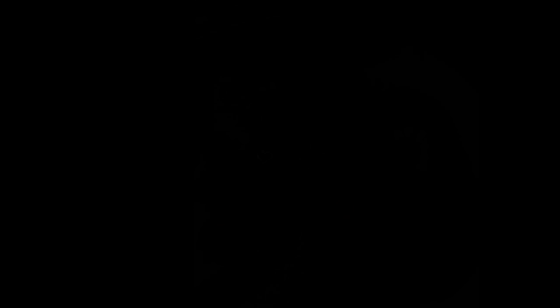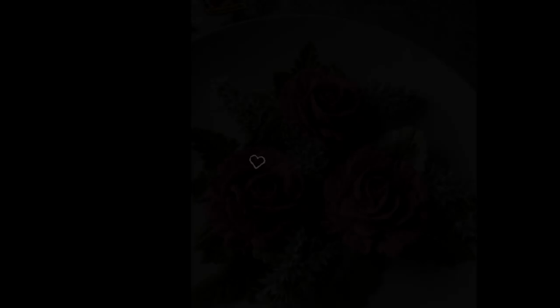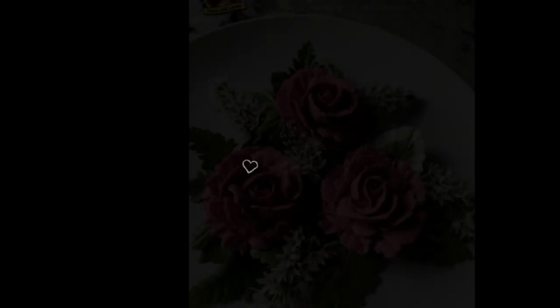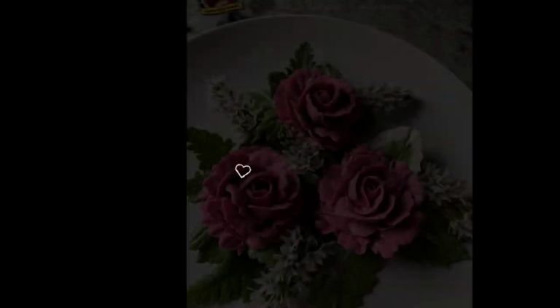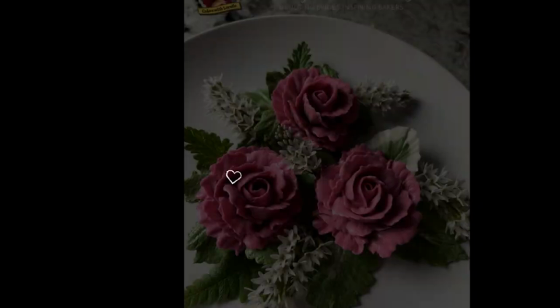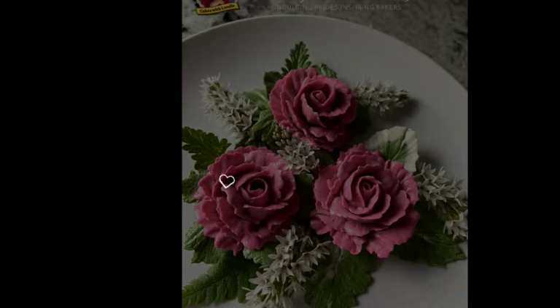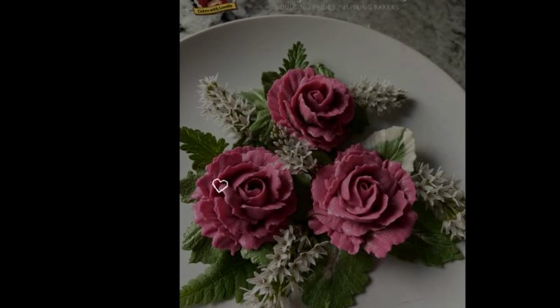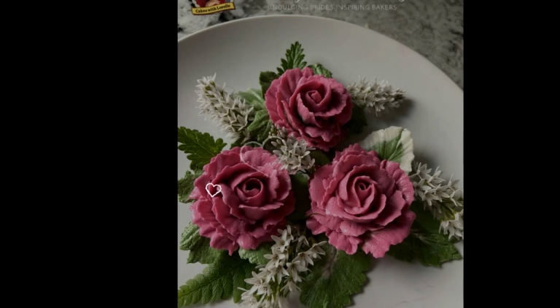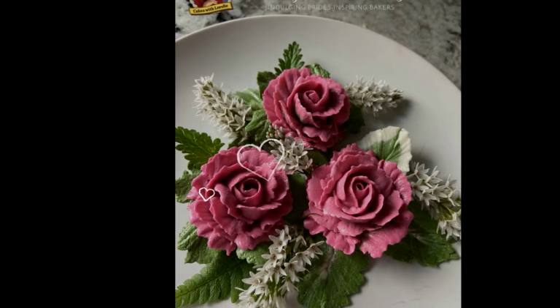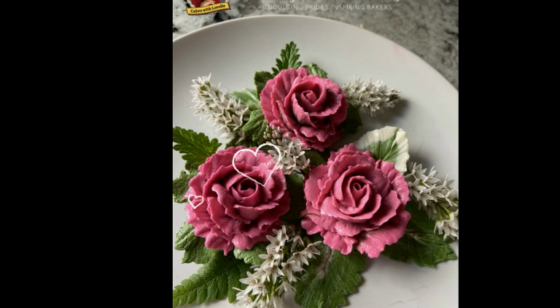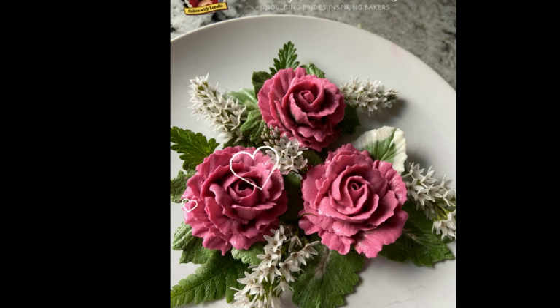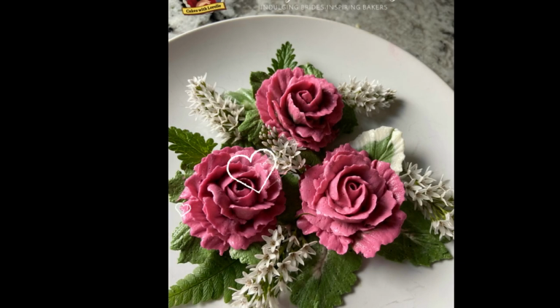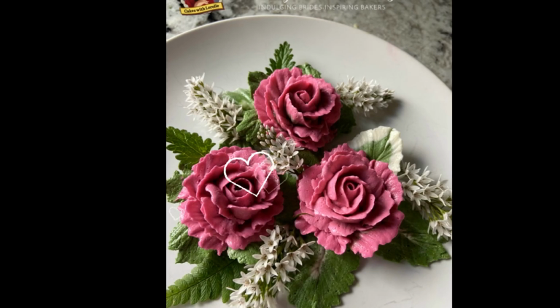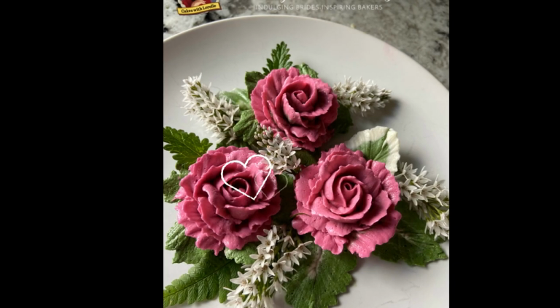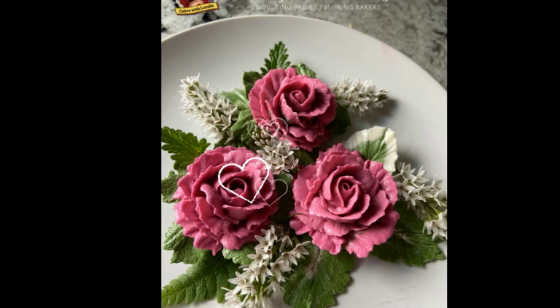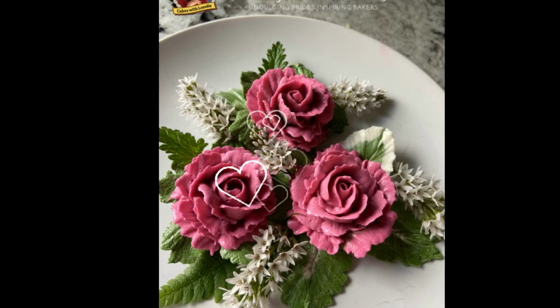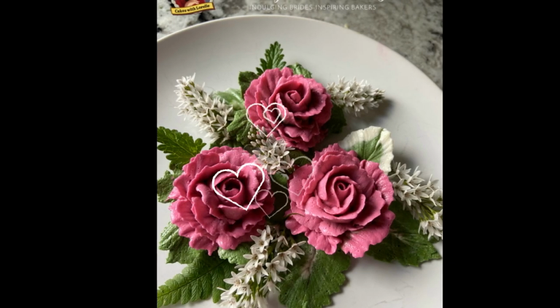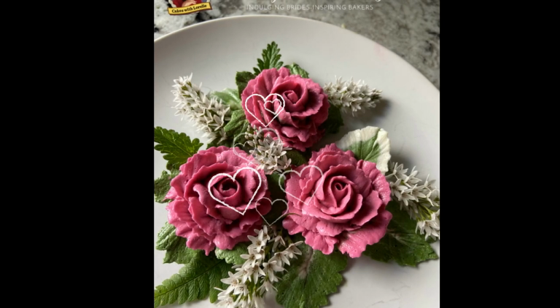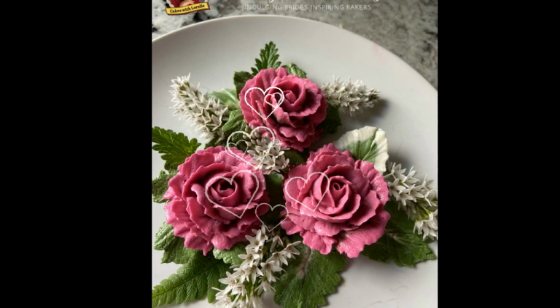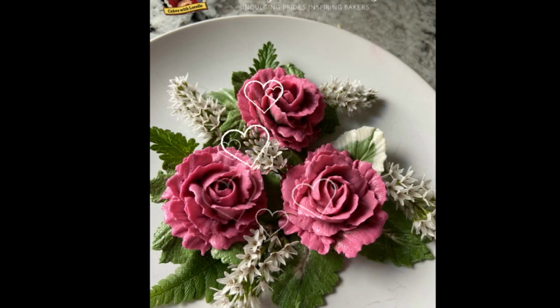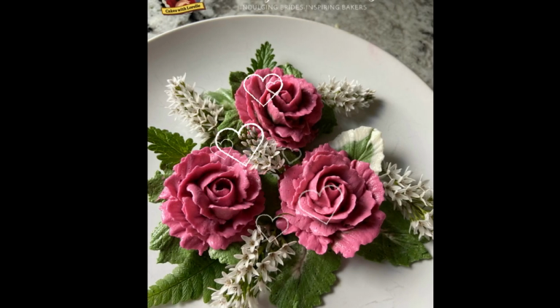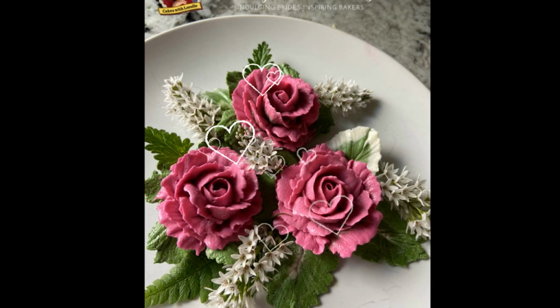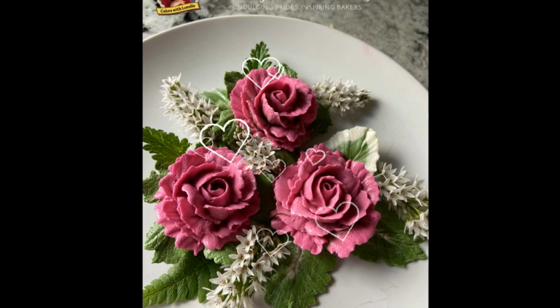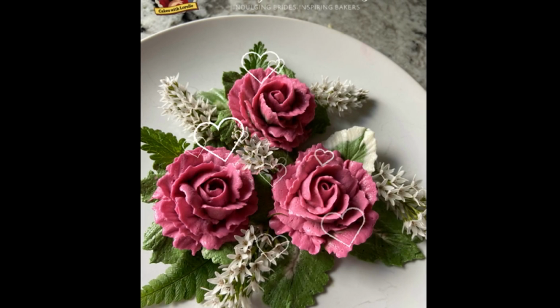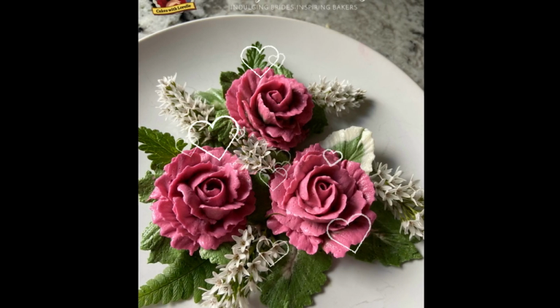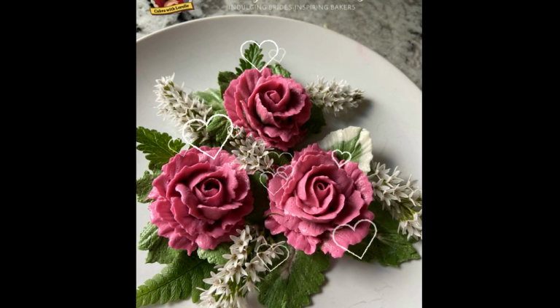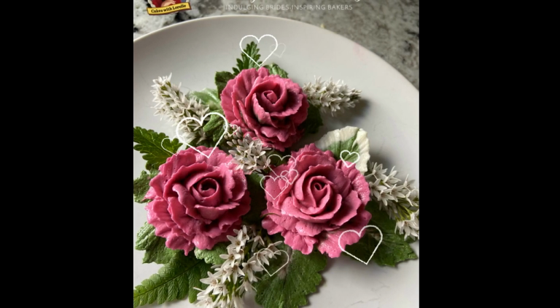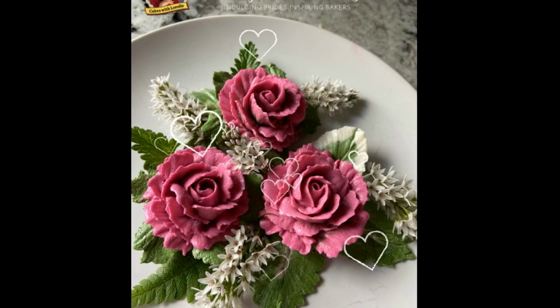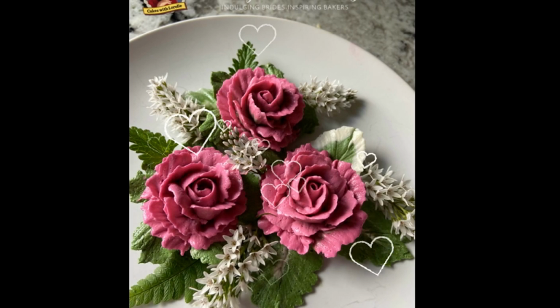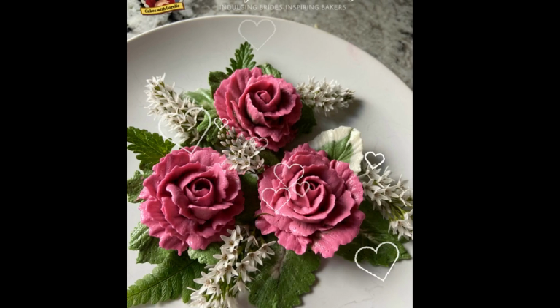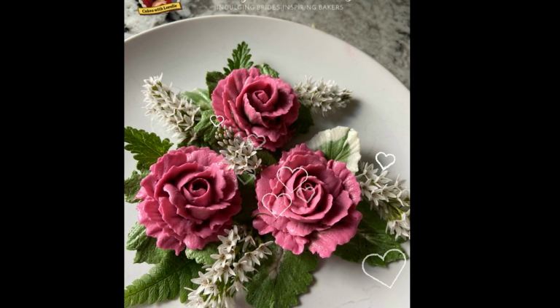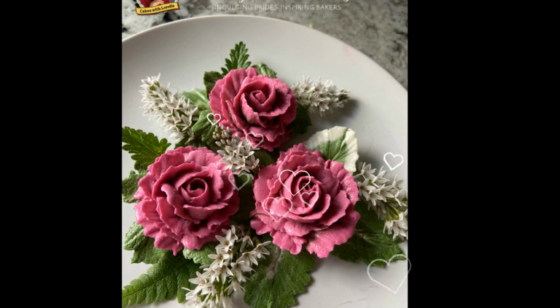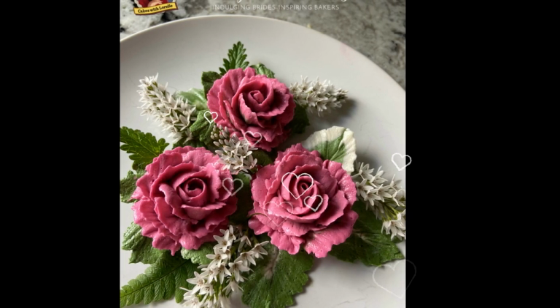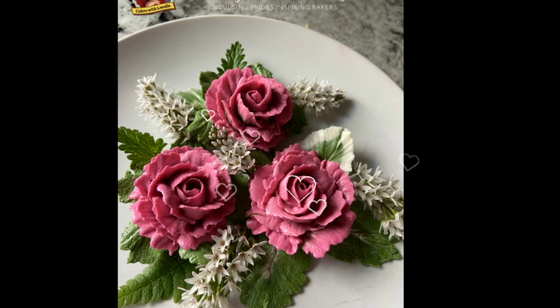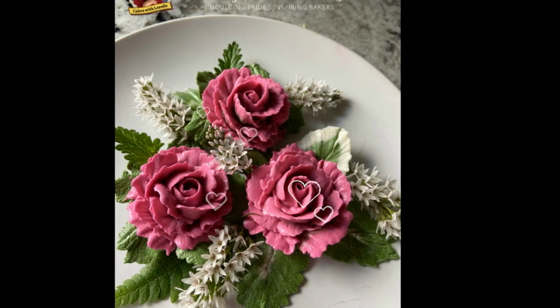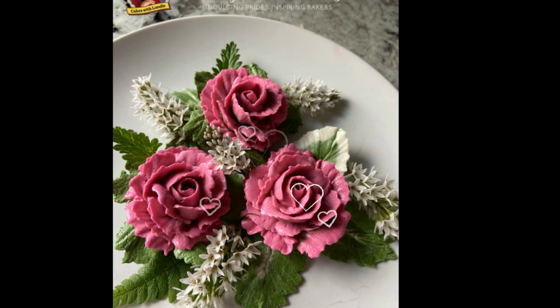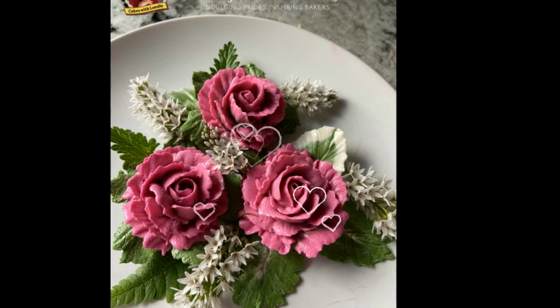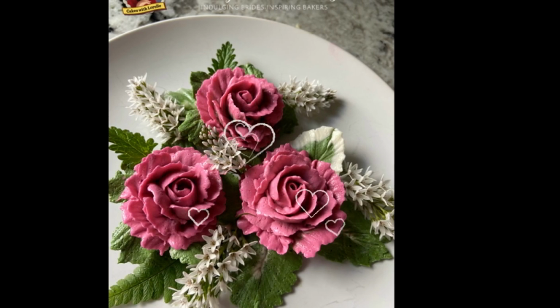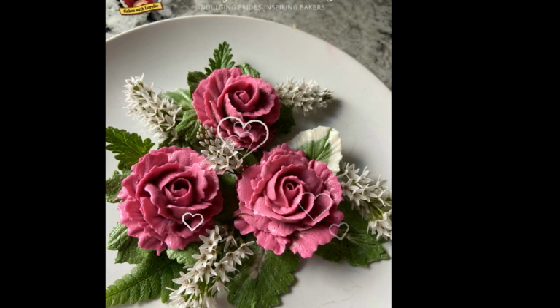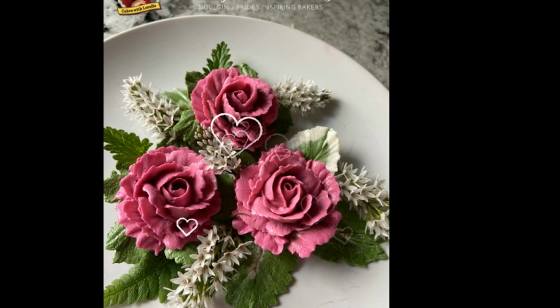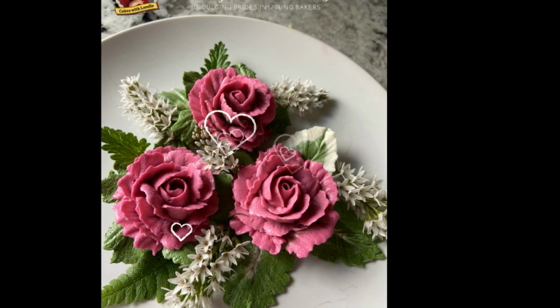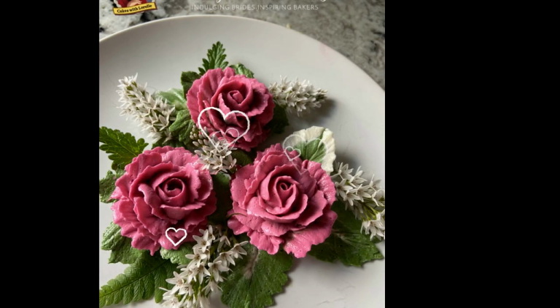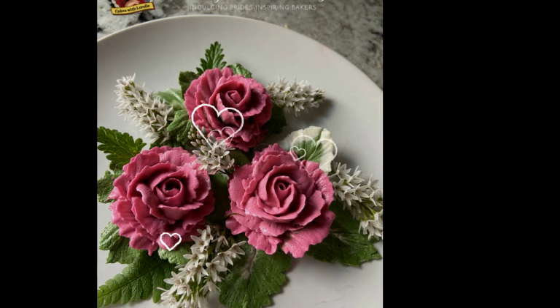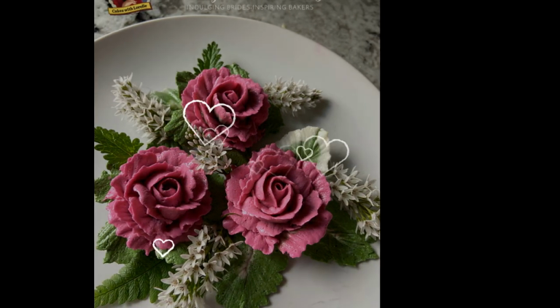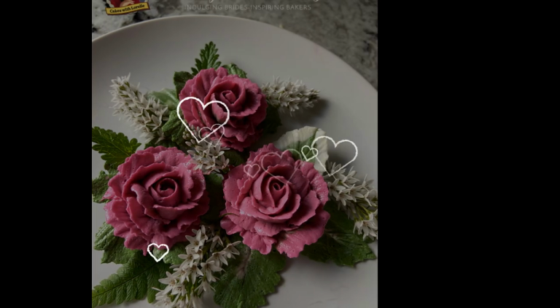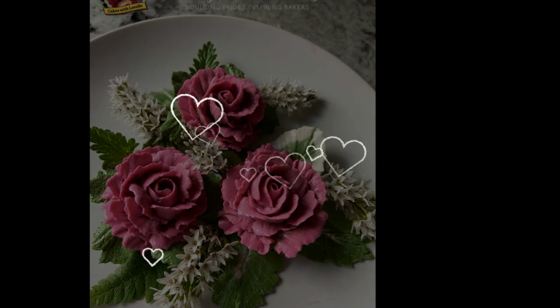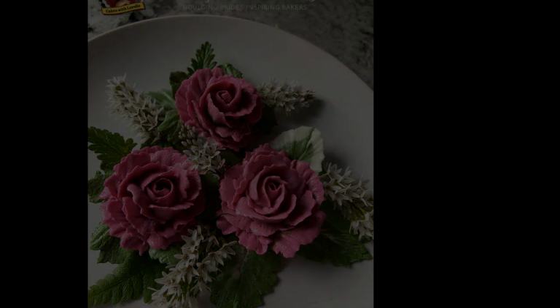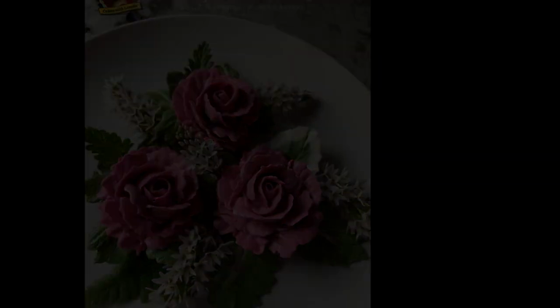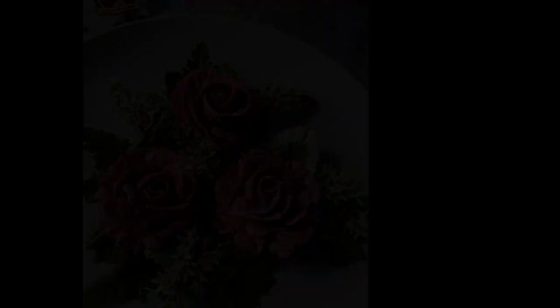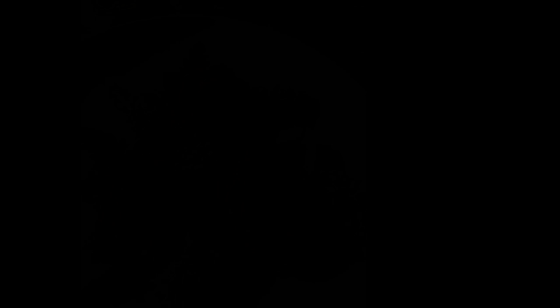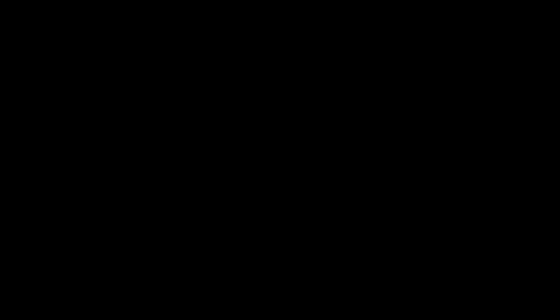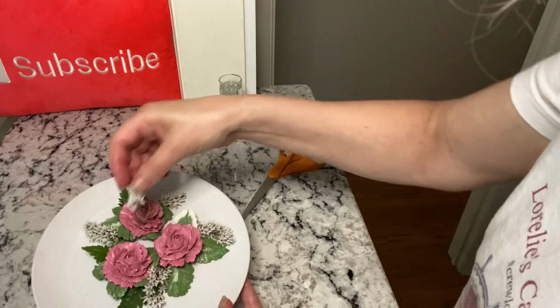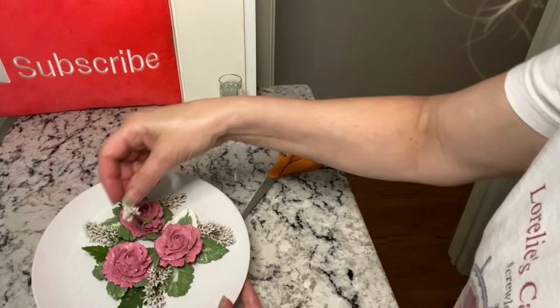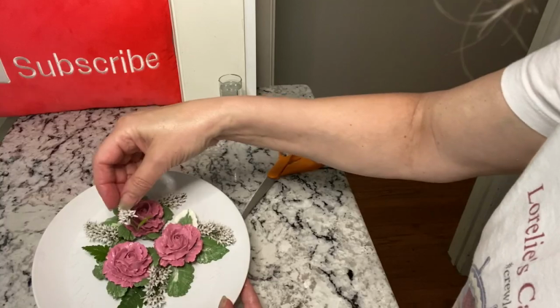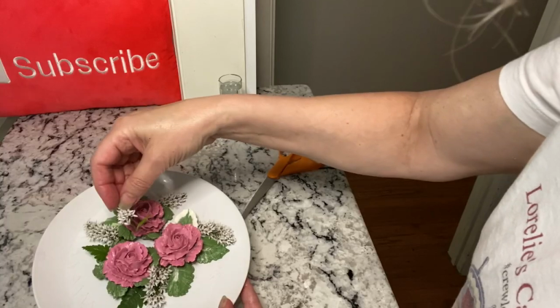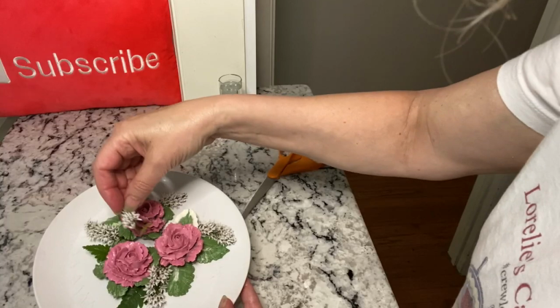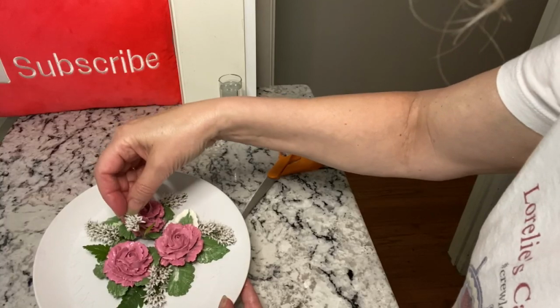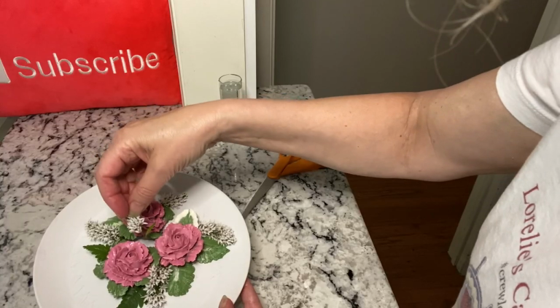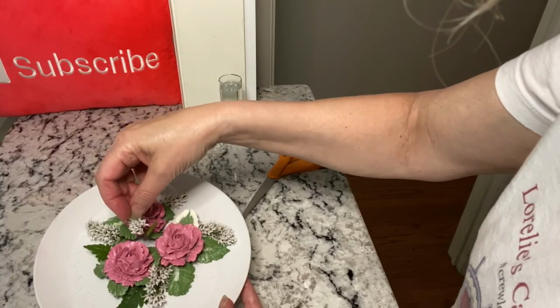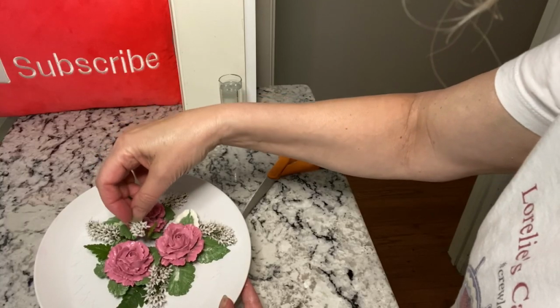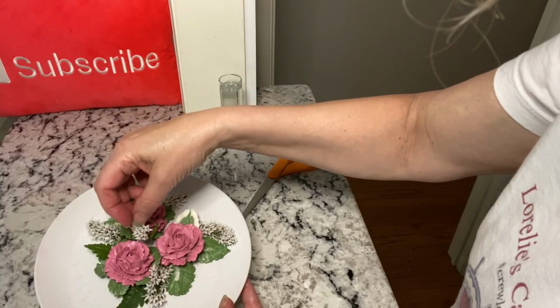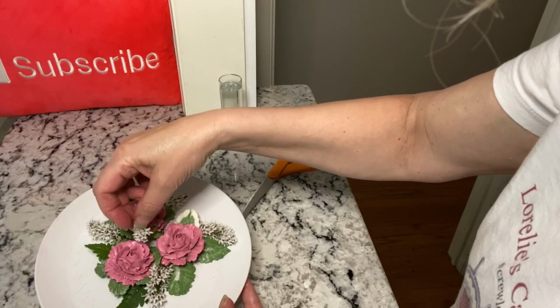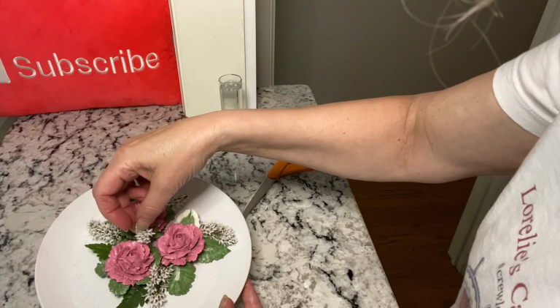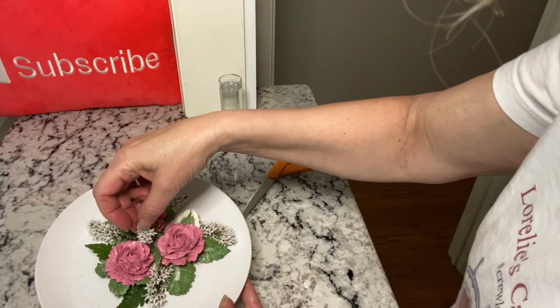In this video you'll see how to make gorgeous roses using Italian meringue buttercream and then arranging them with snippets of fresh flowers.